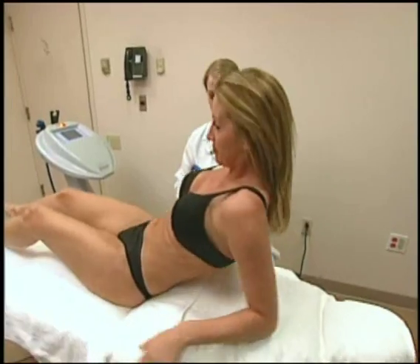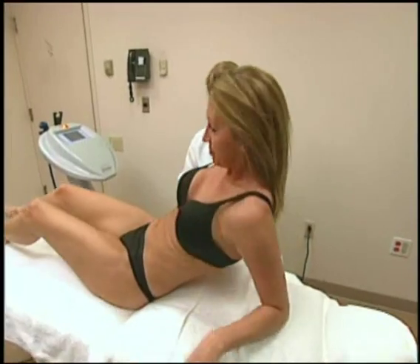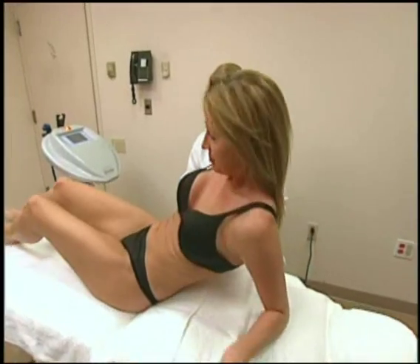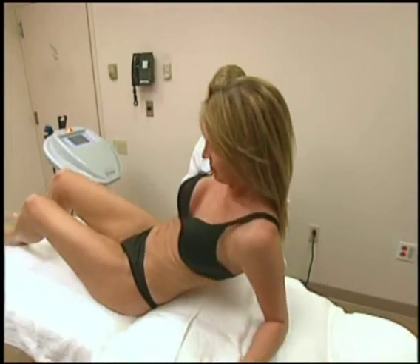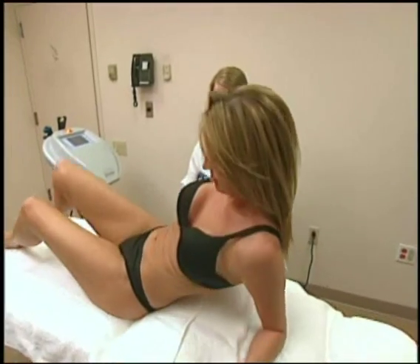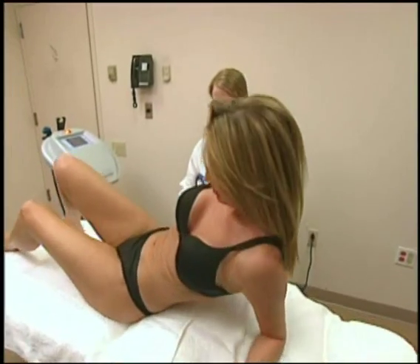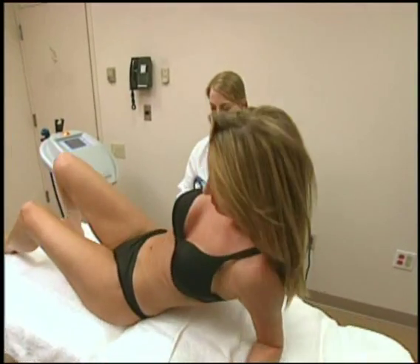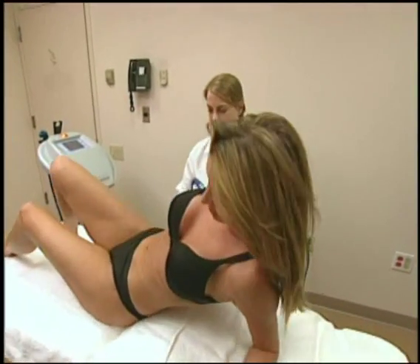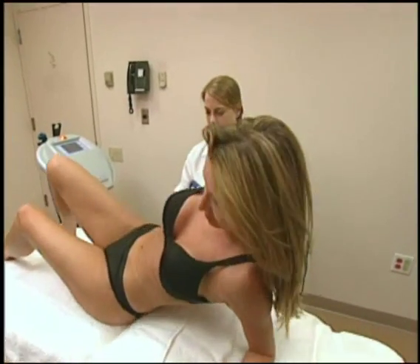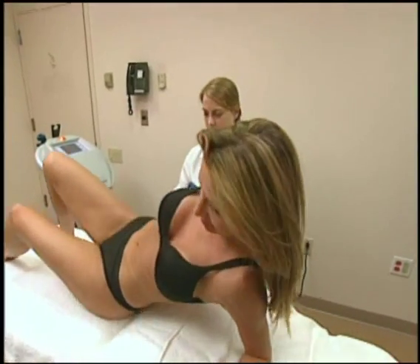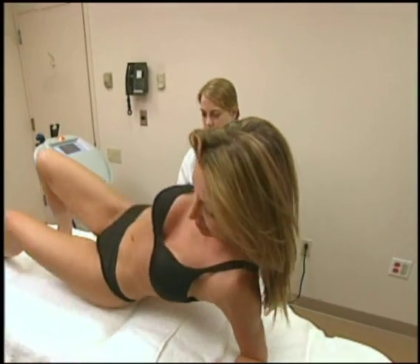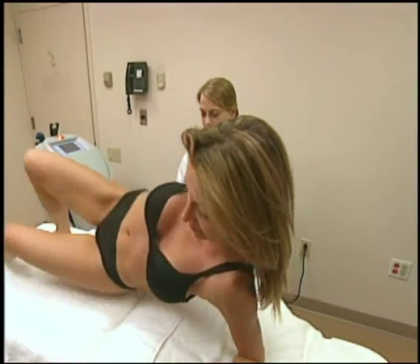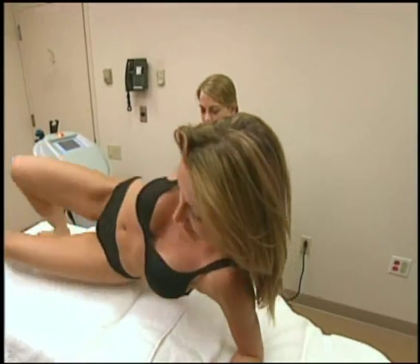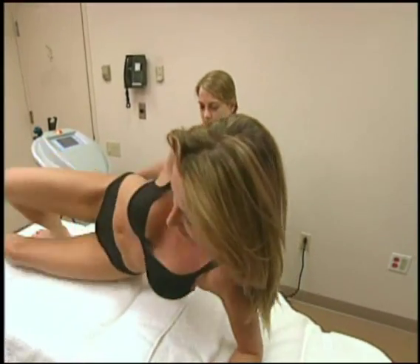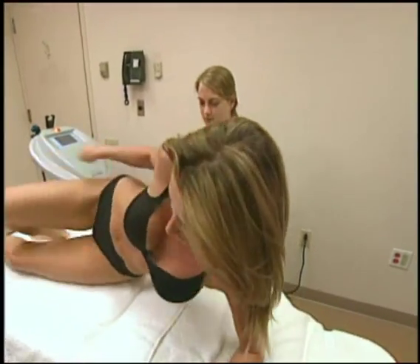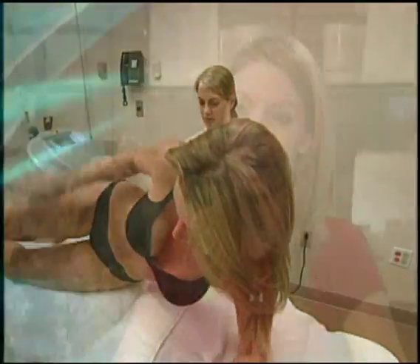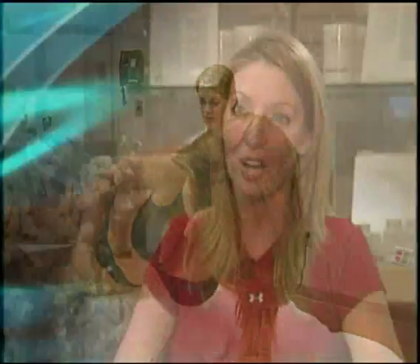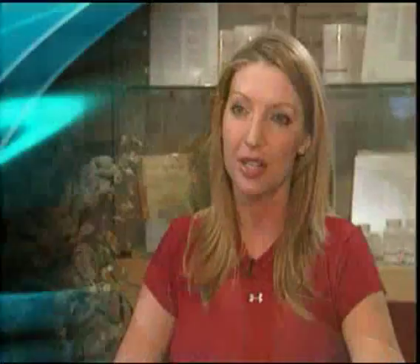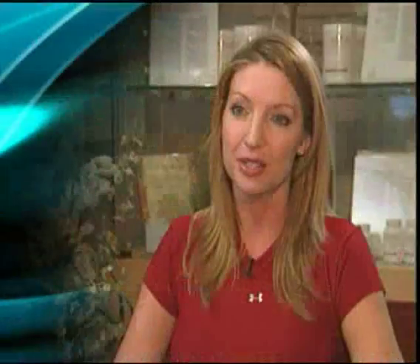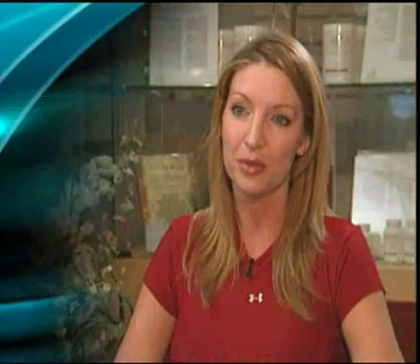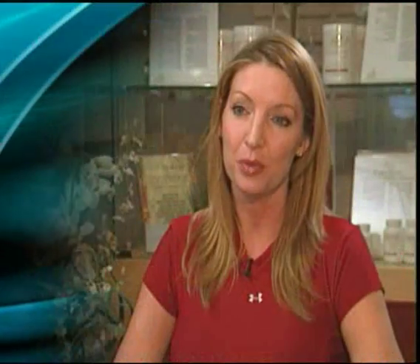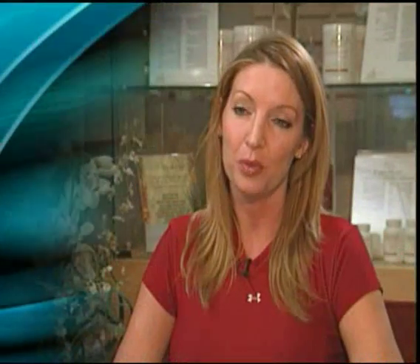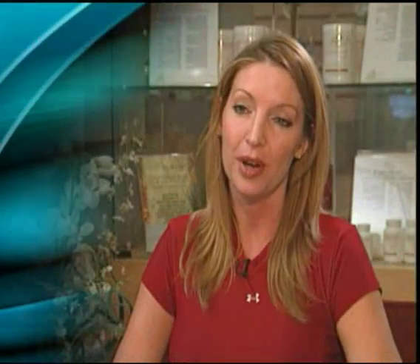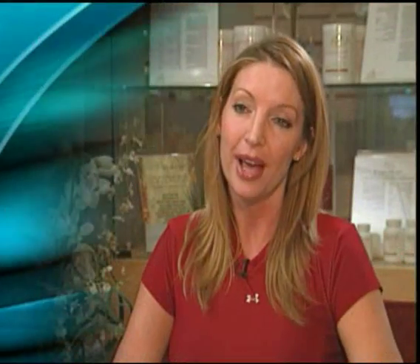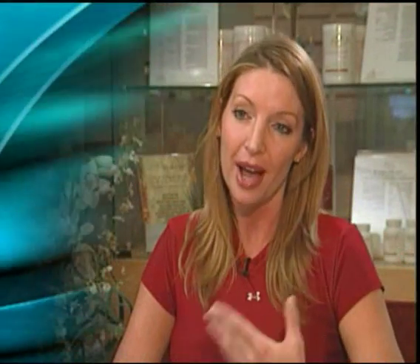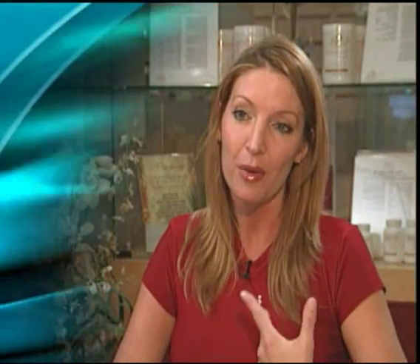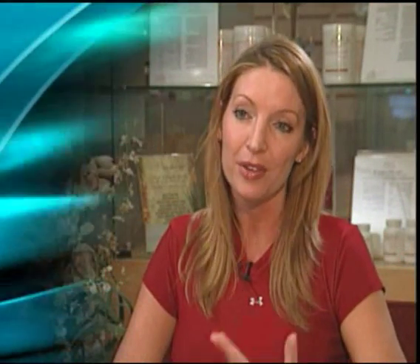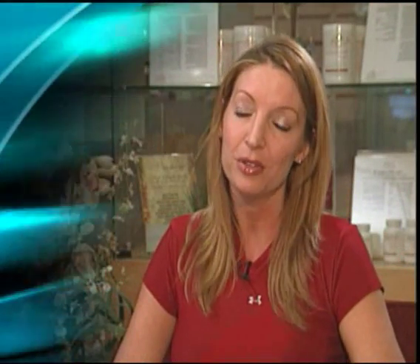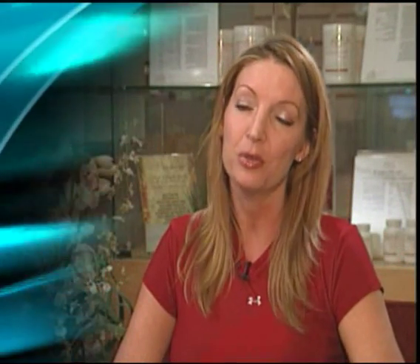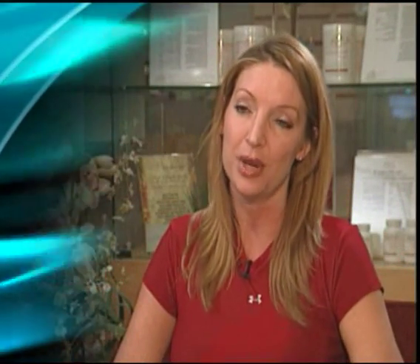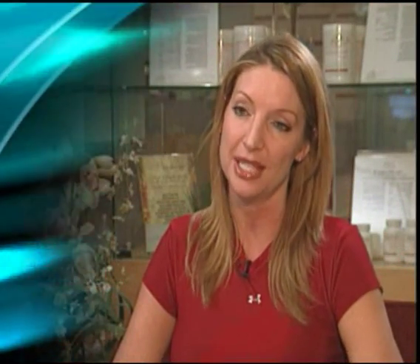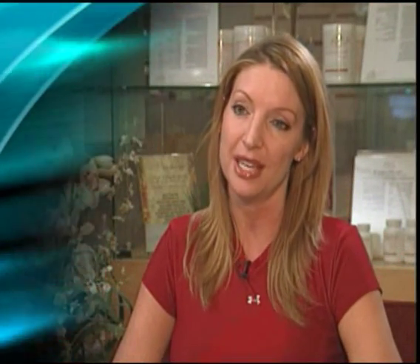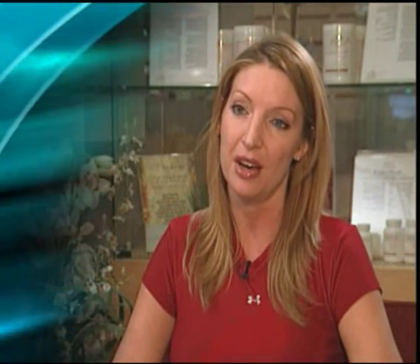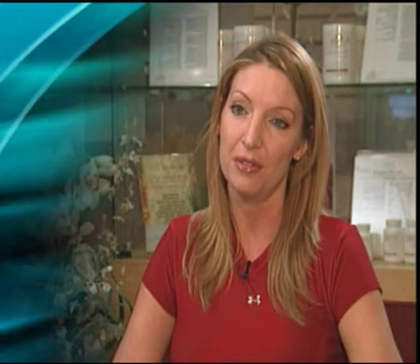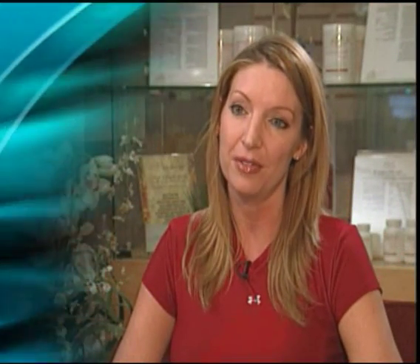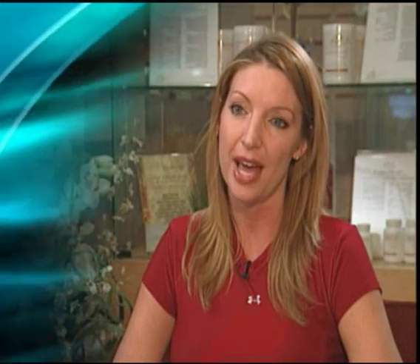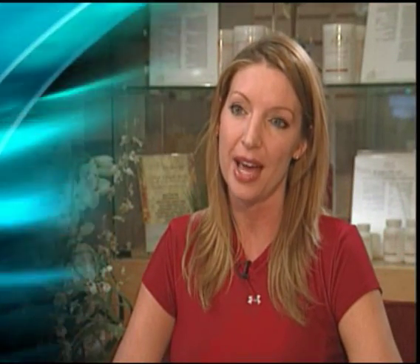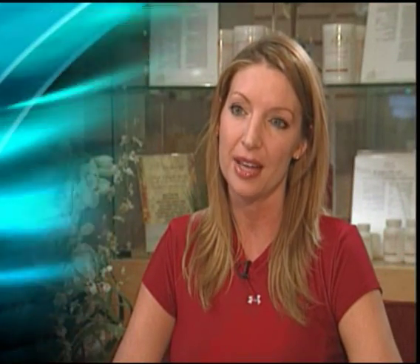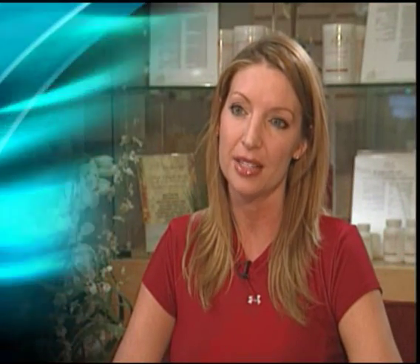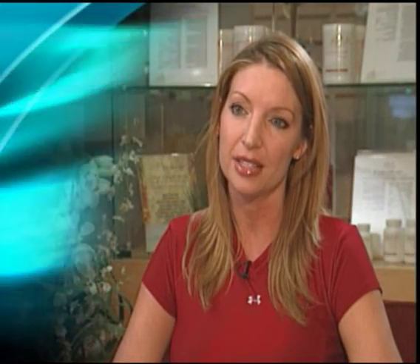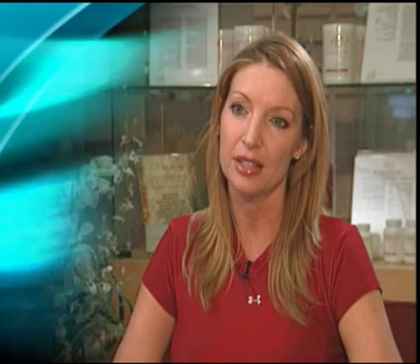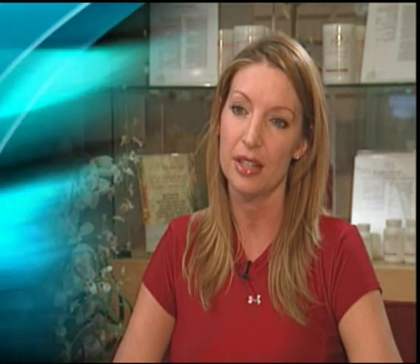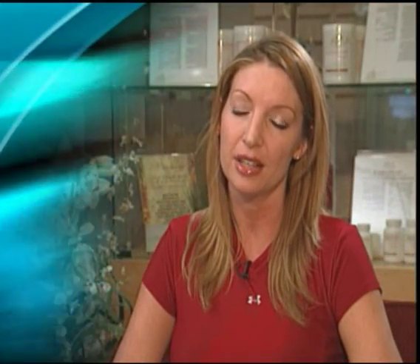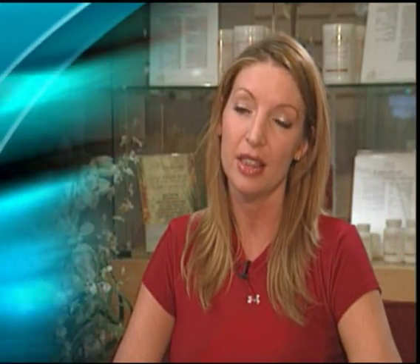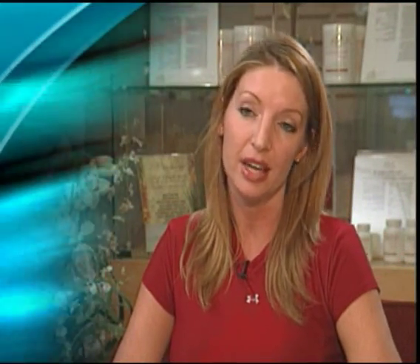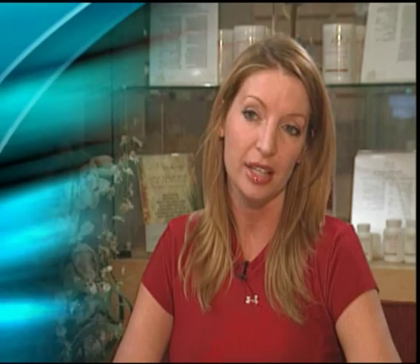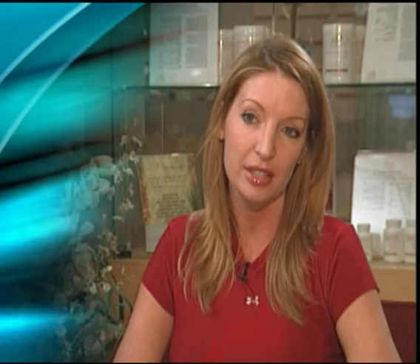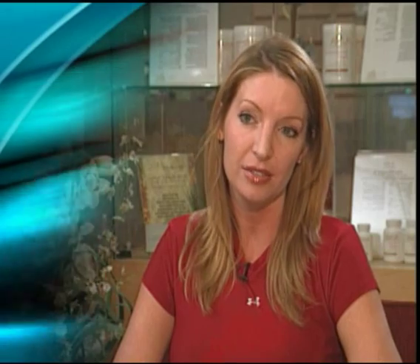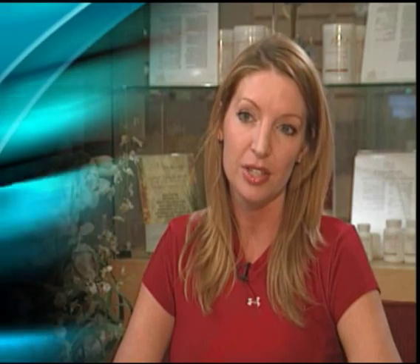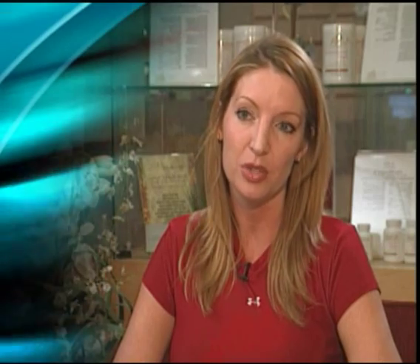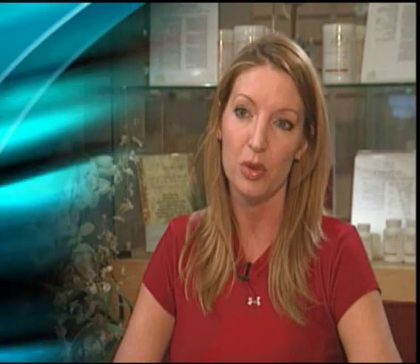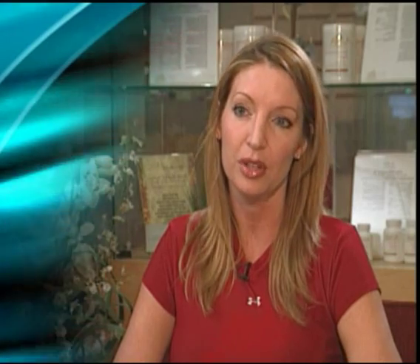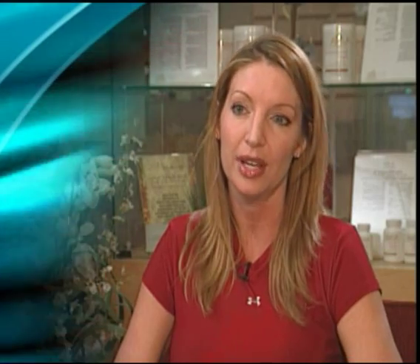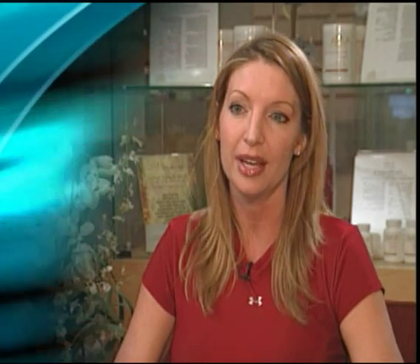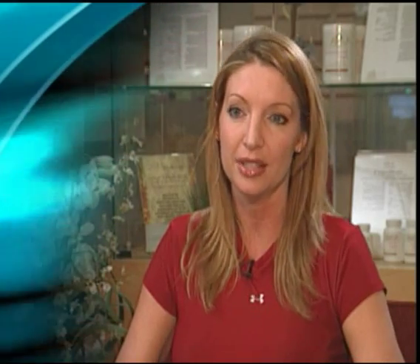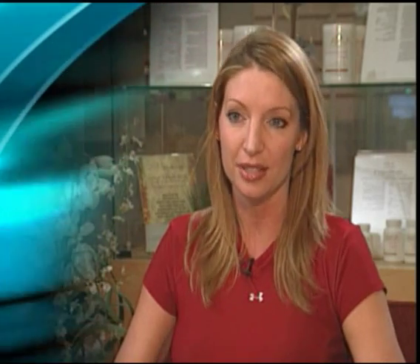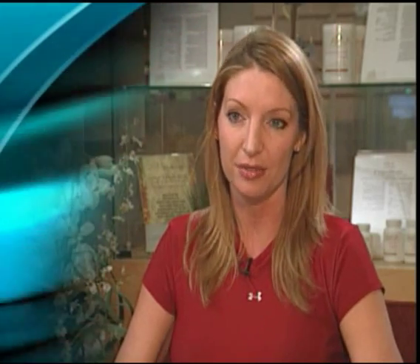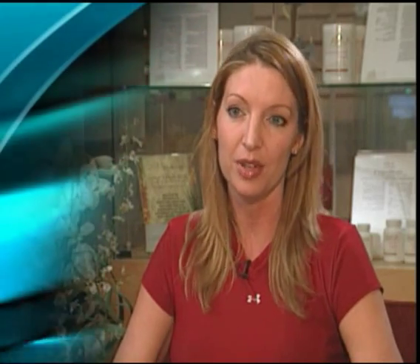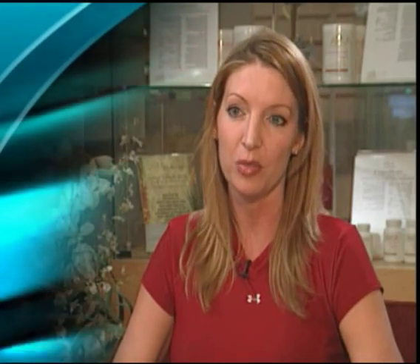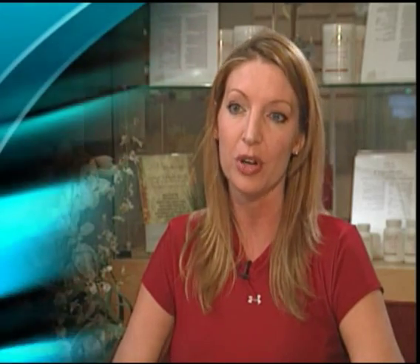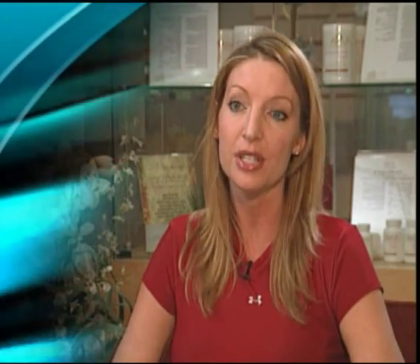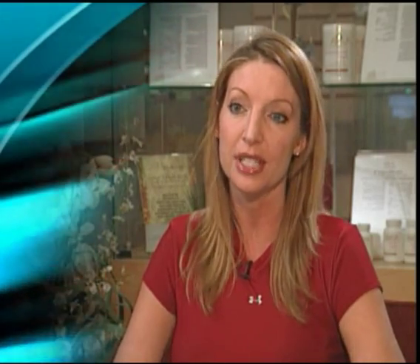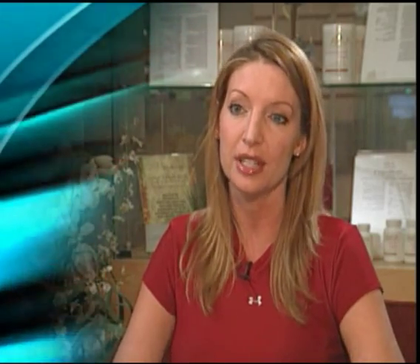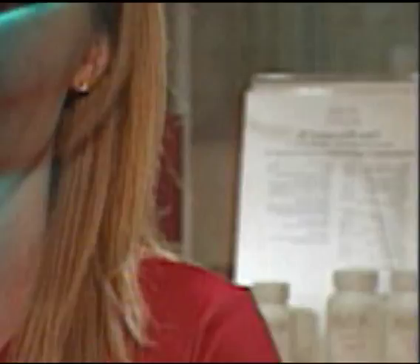Triactive has given me a whole new outlook on how I view myself as an athletic, responsible, and fit person.